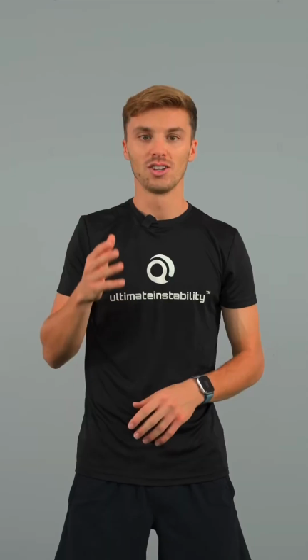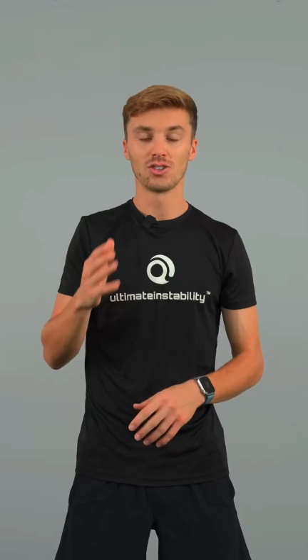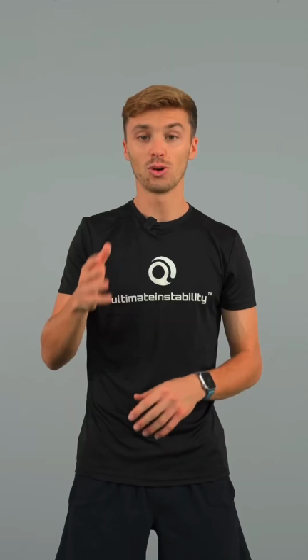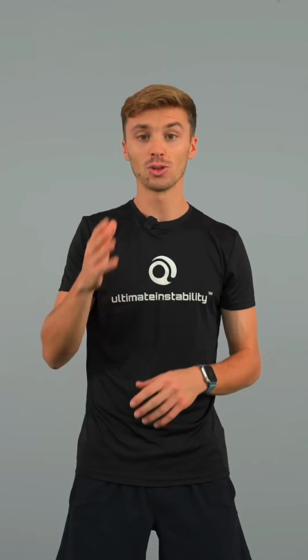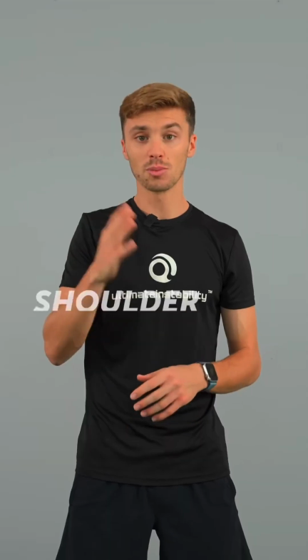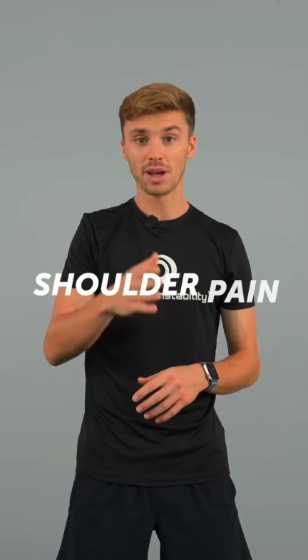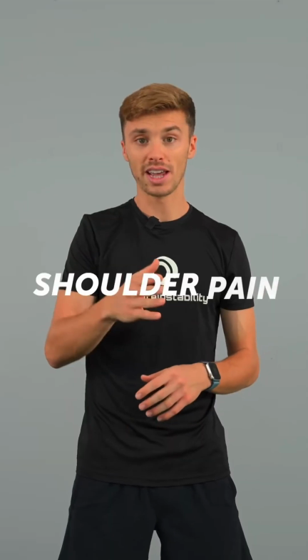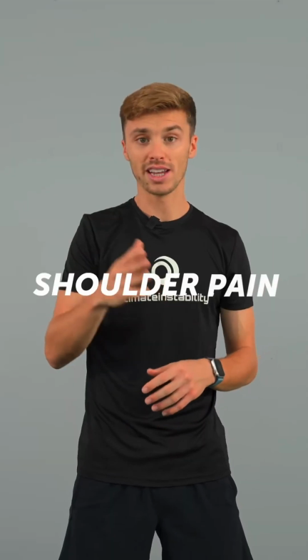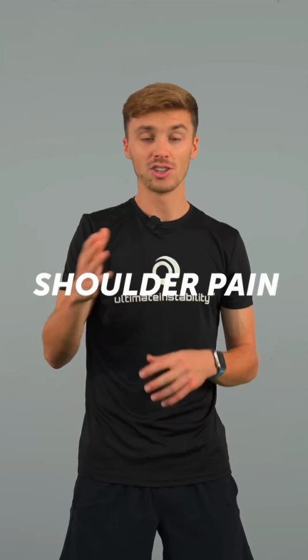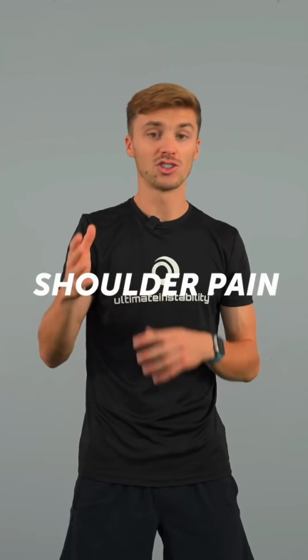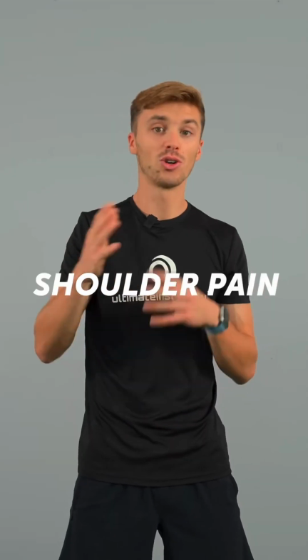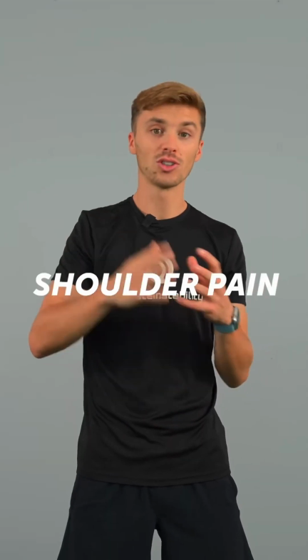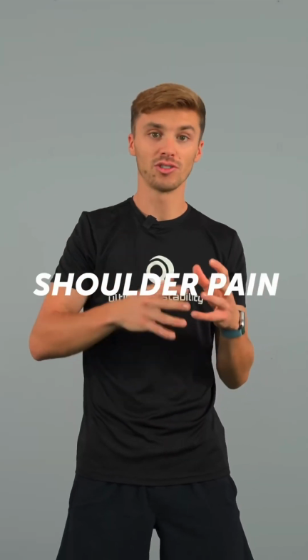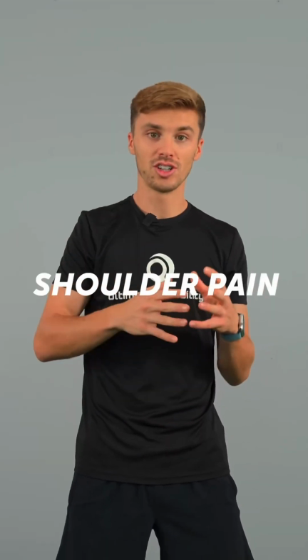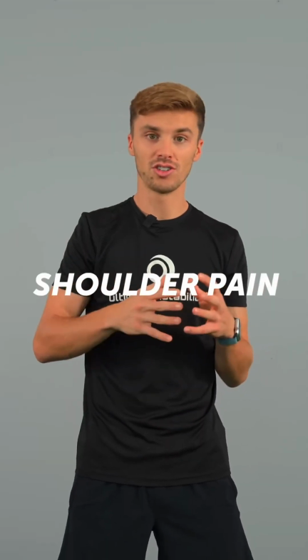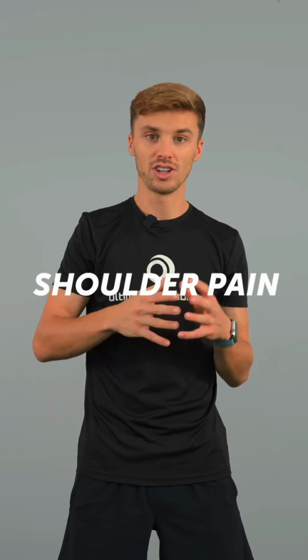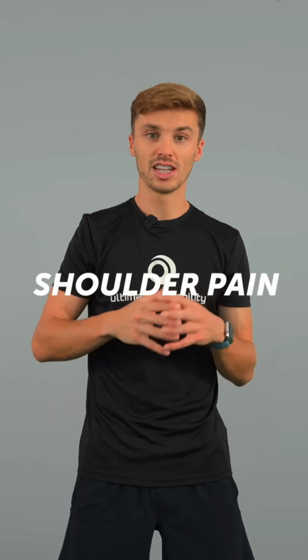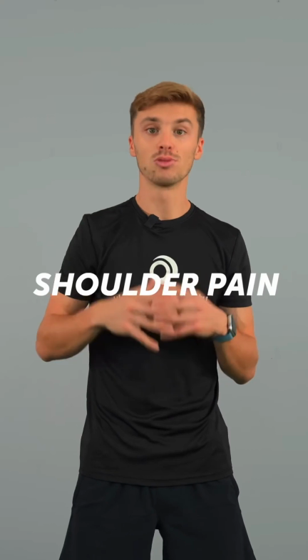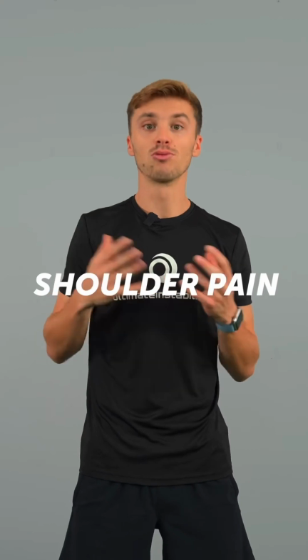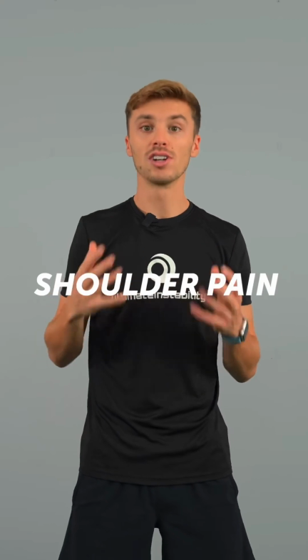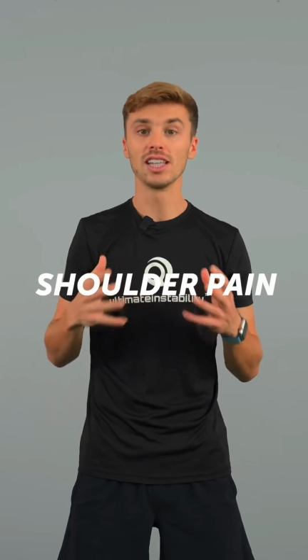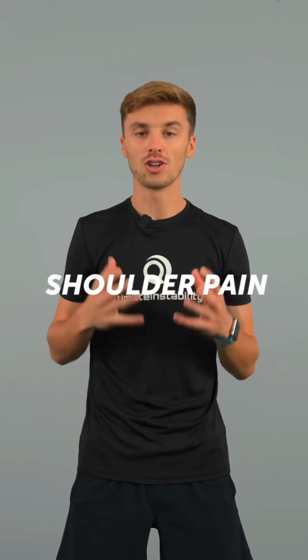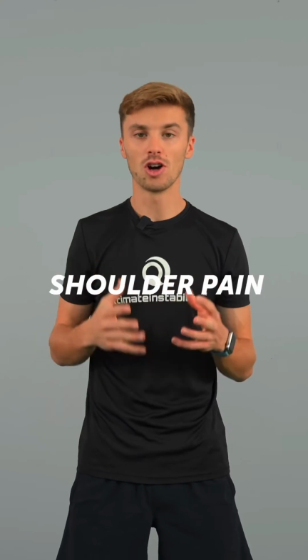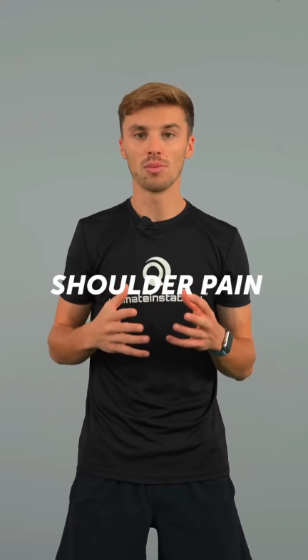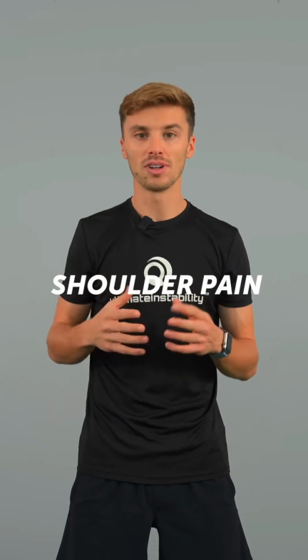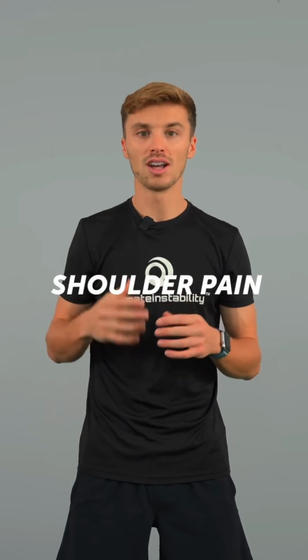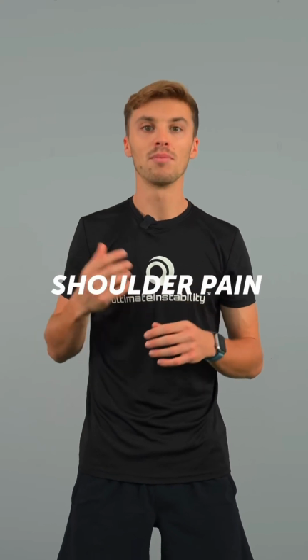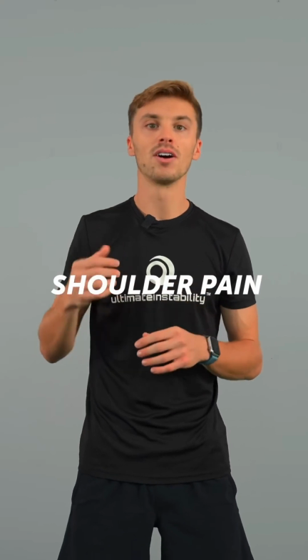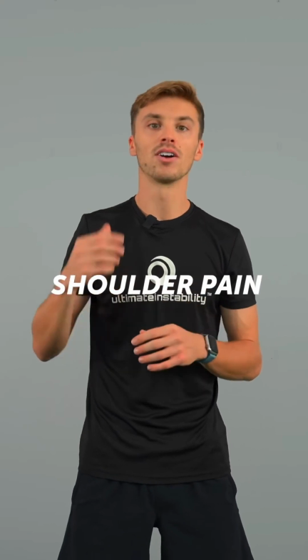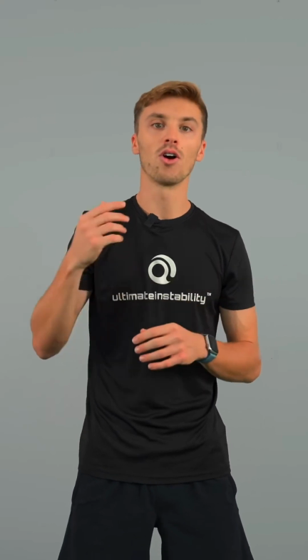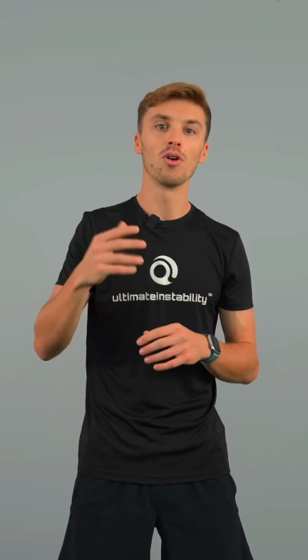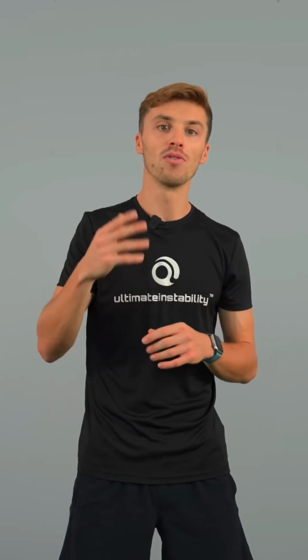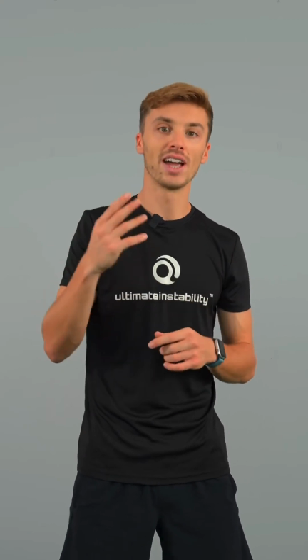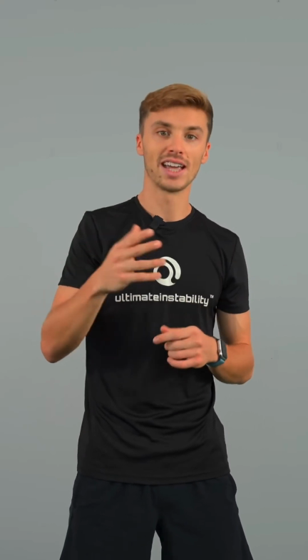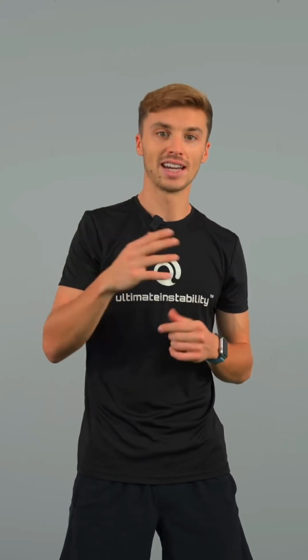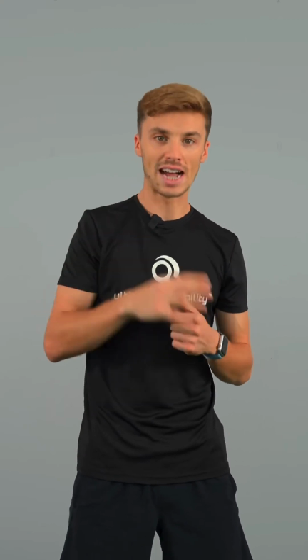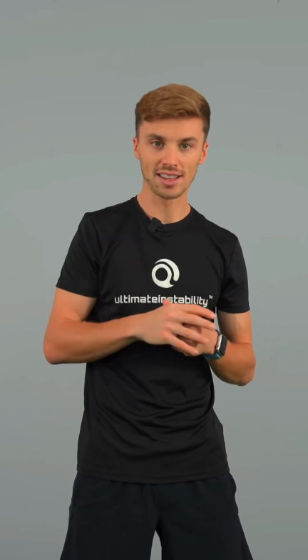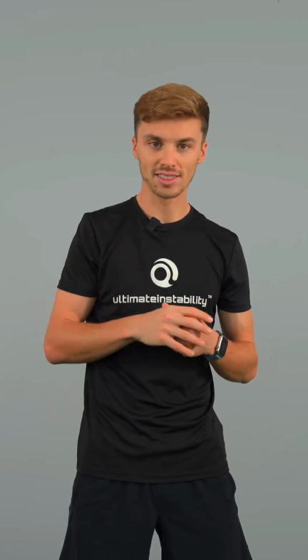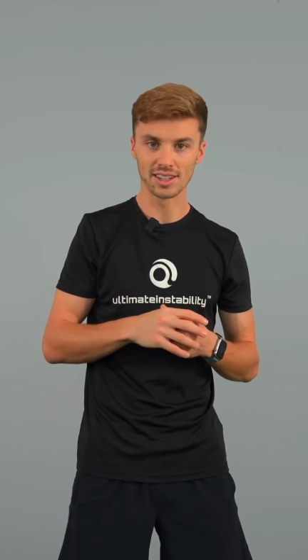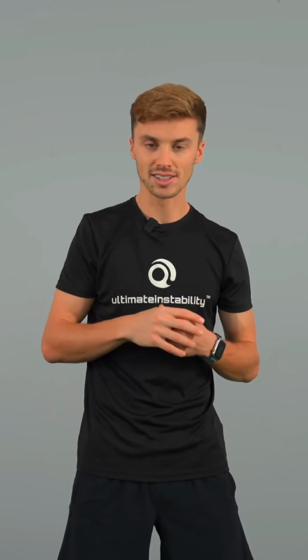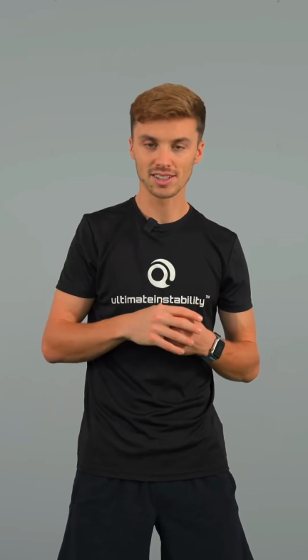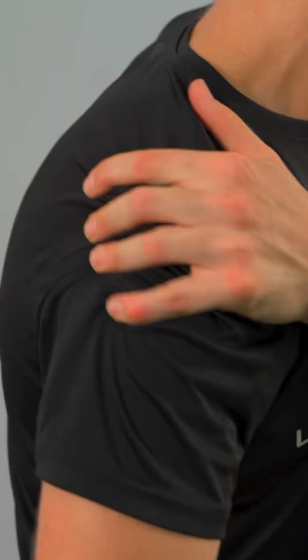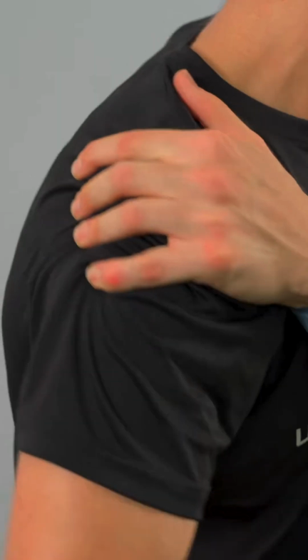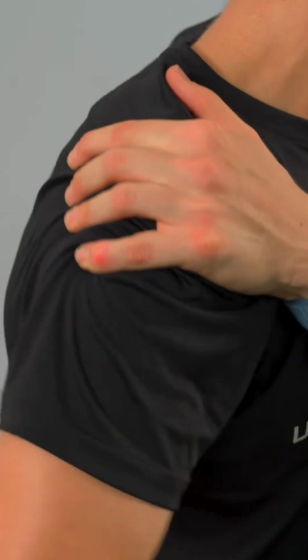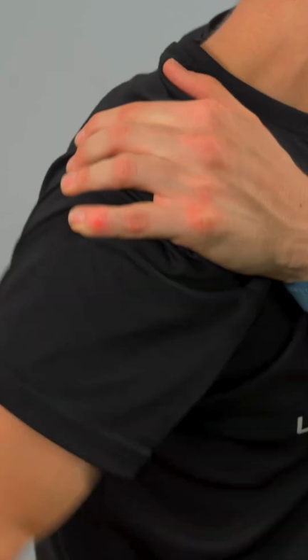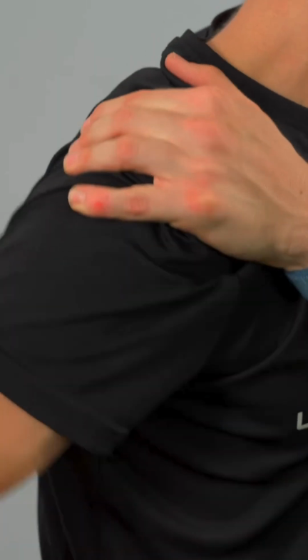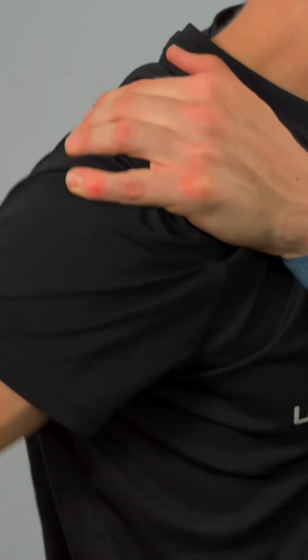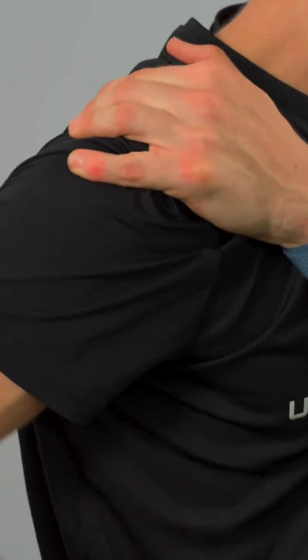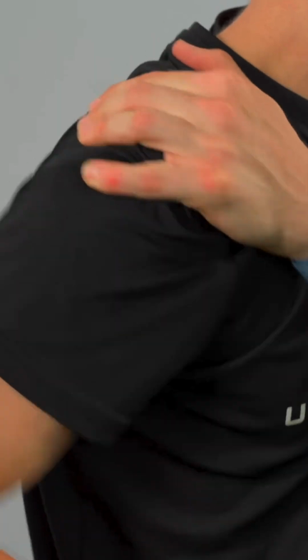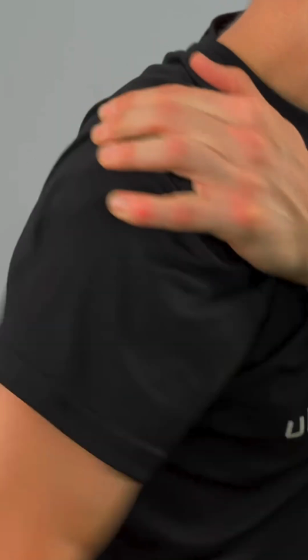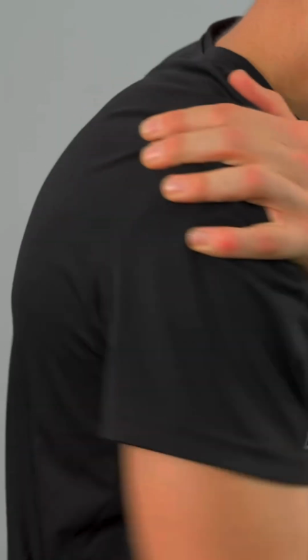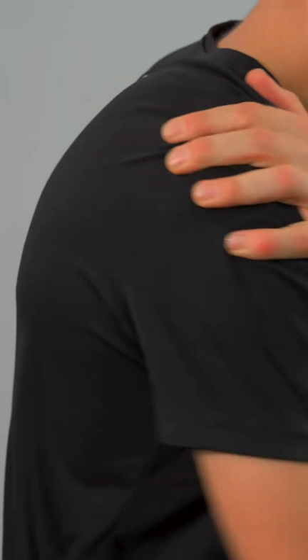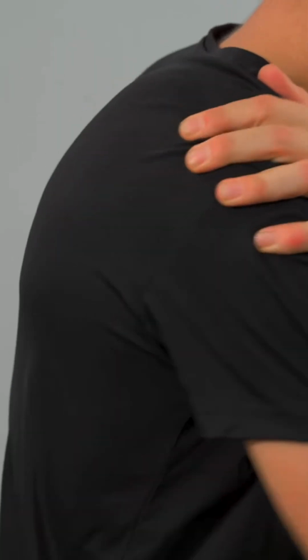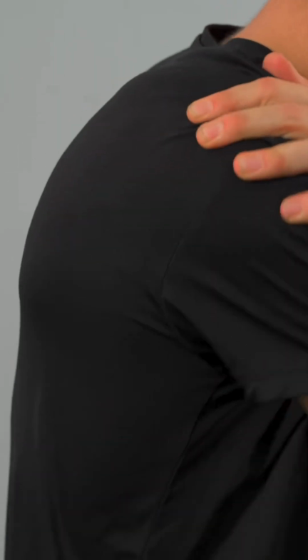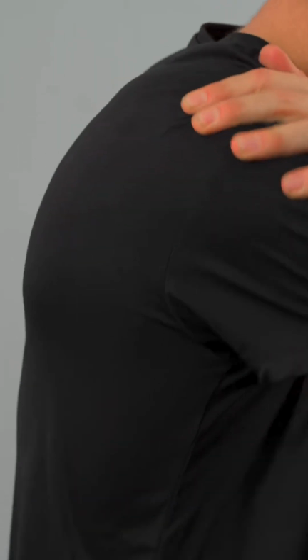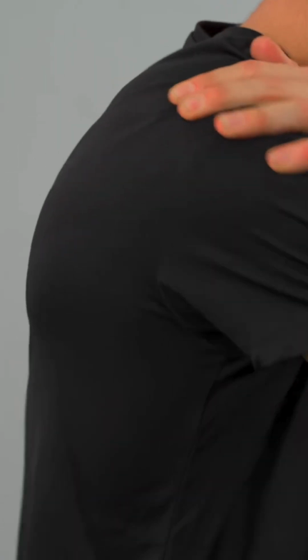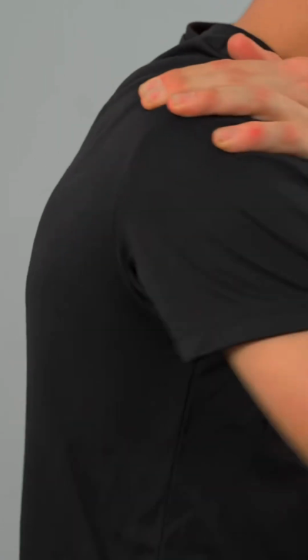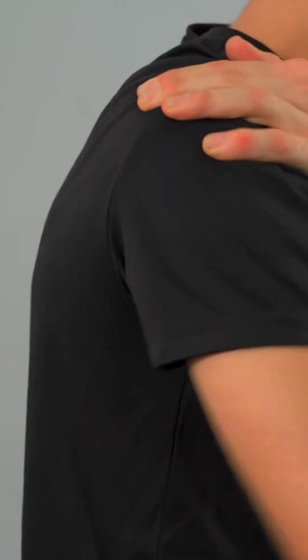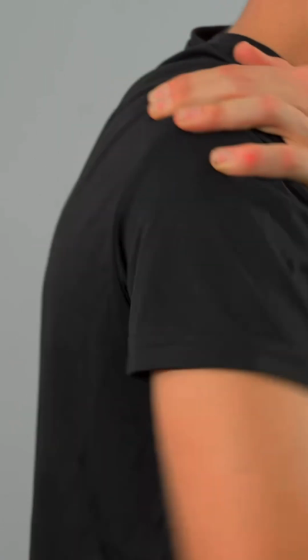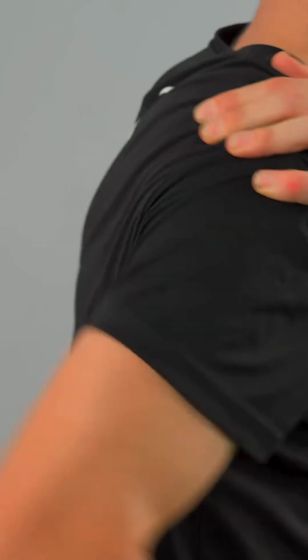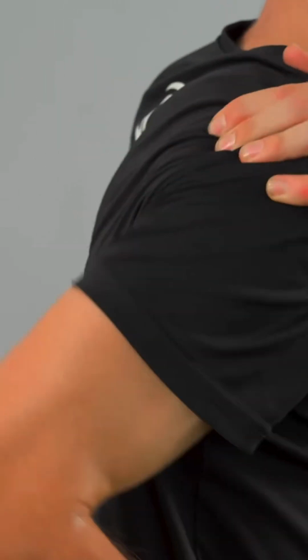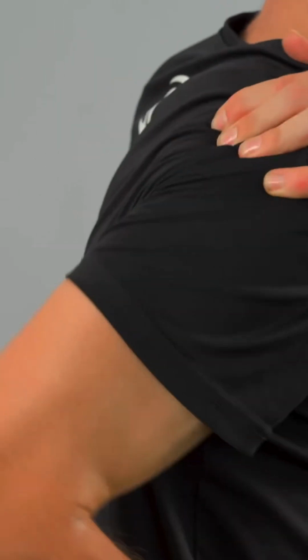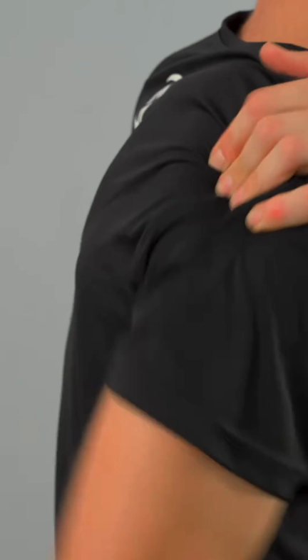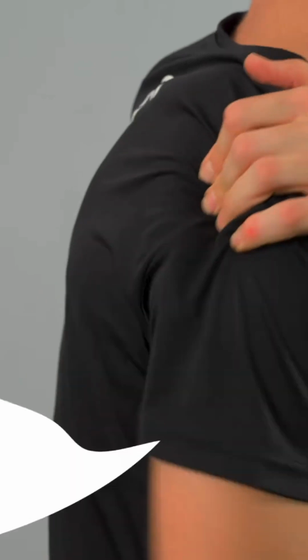Shoulder pain and shoulder injury is really common among overhead athletes. Why does it occur and how can we prevent it?